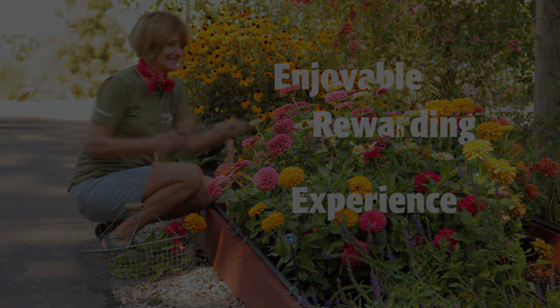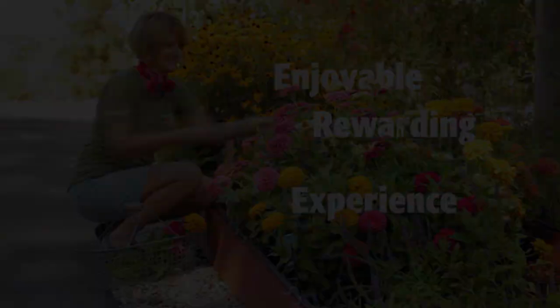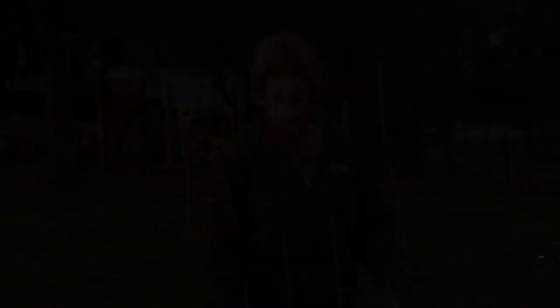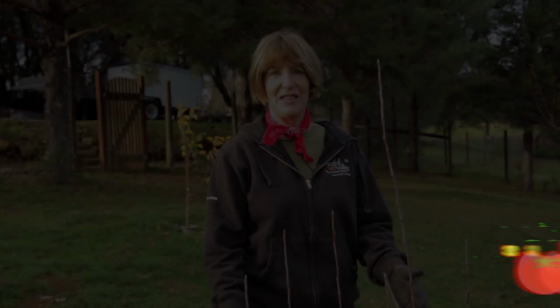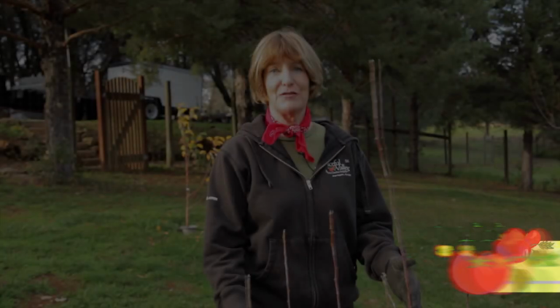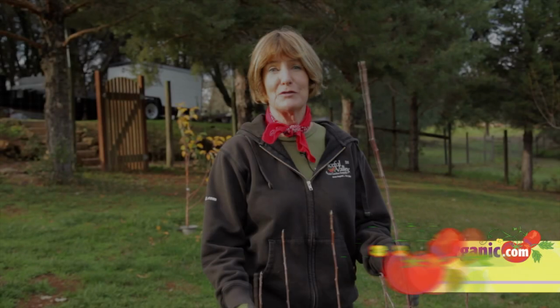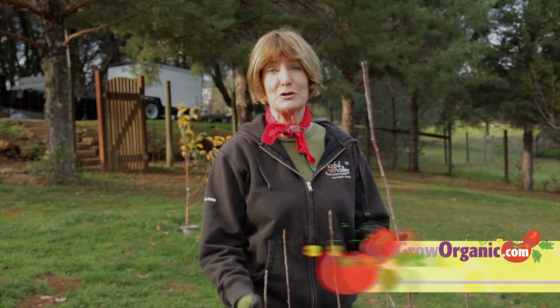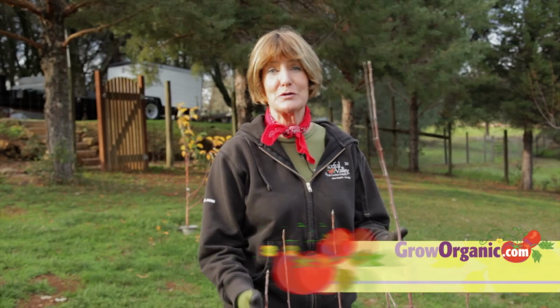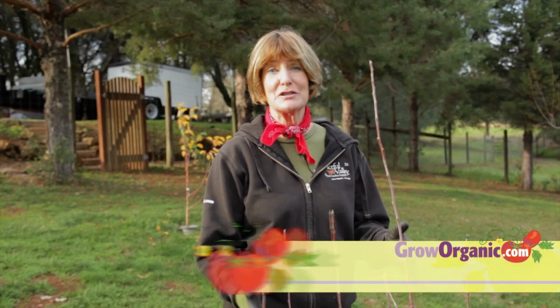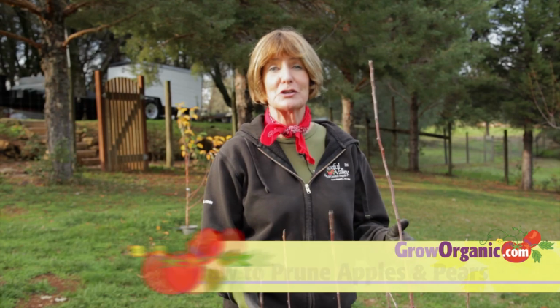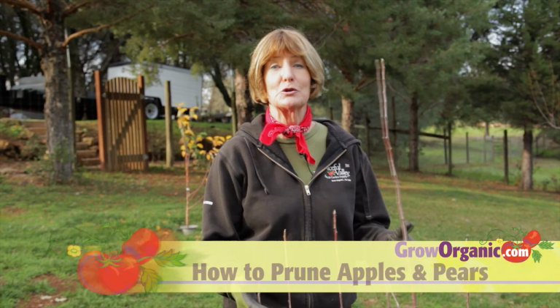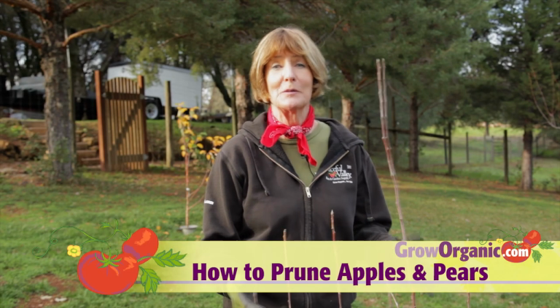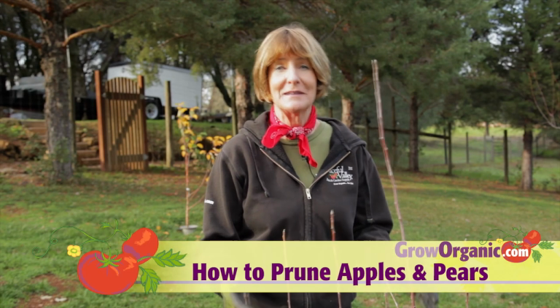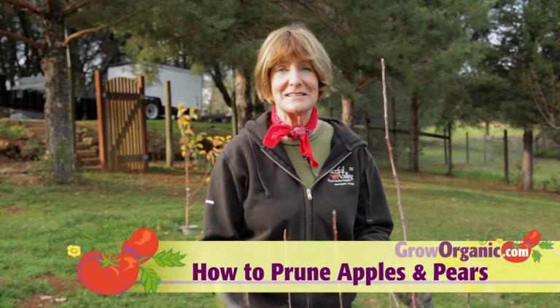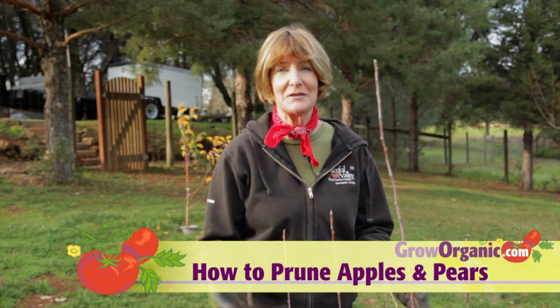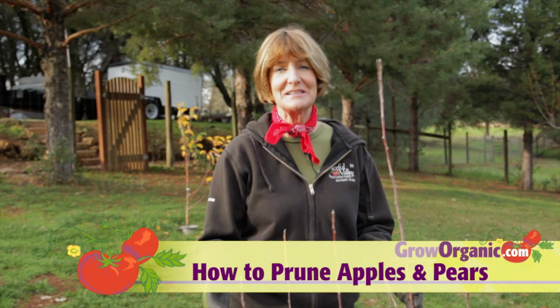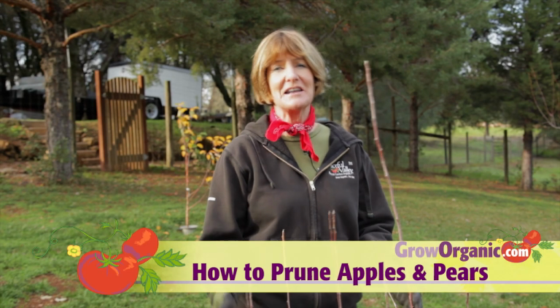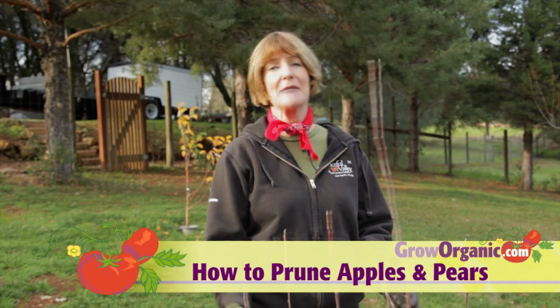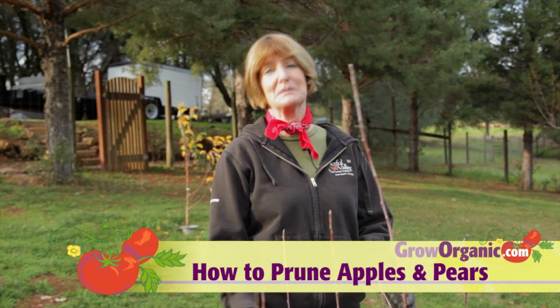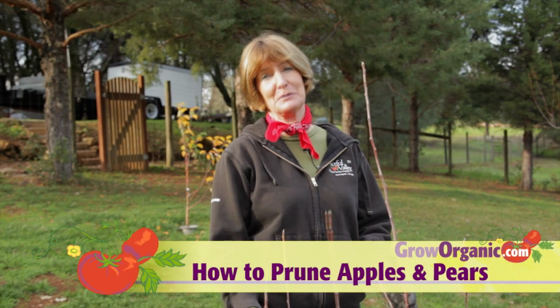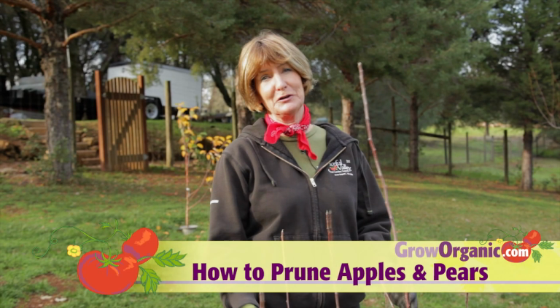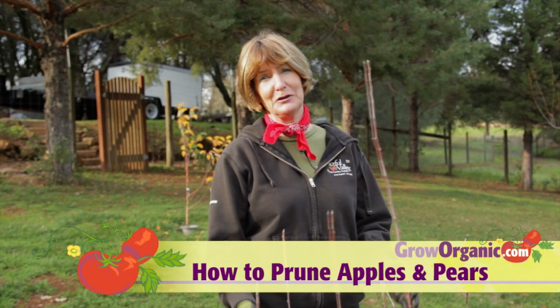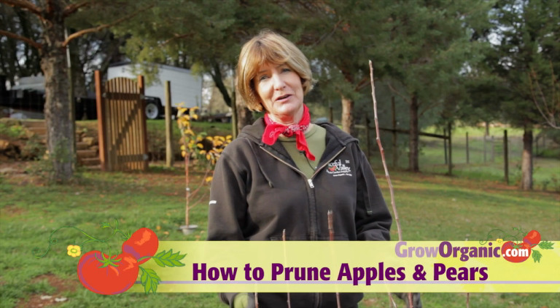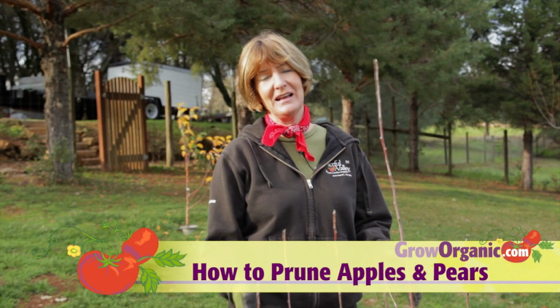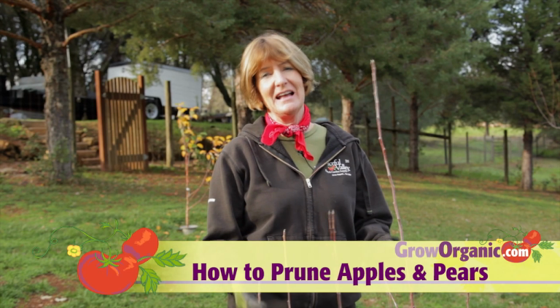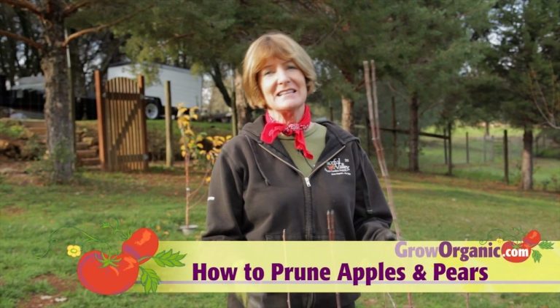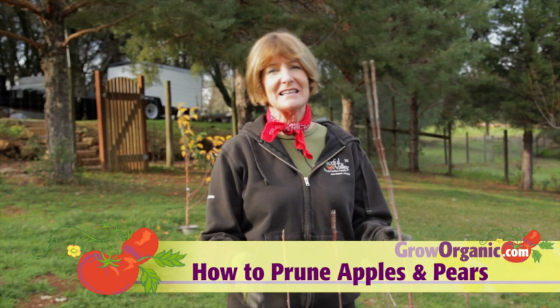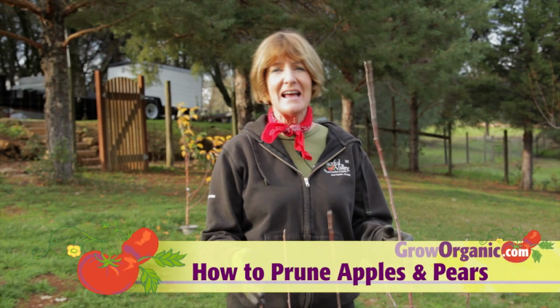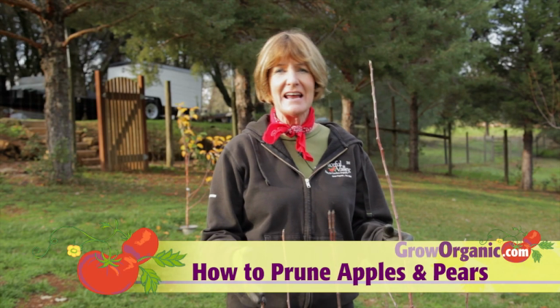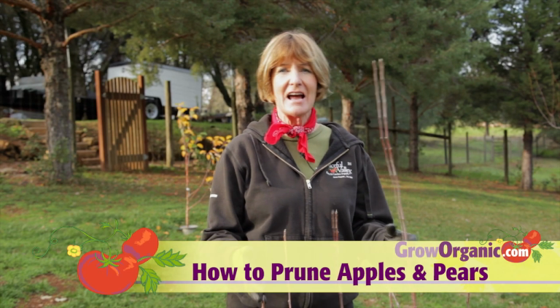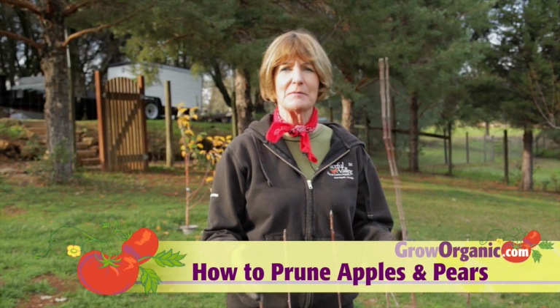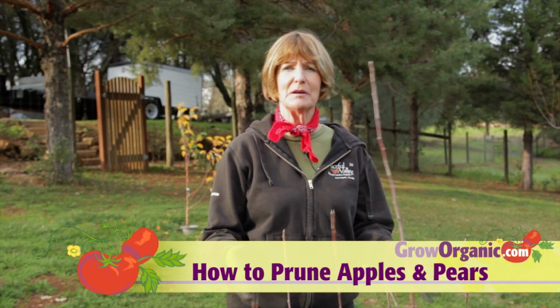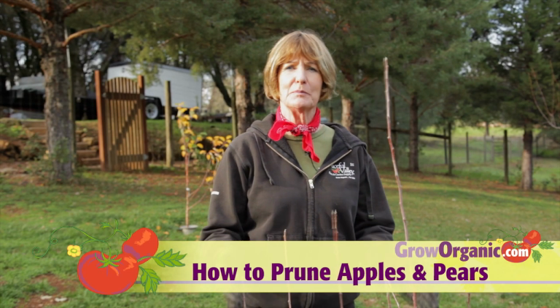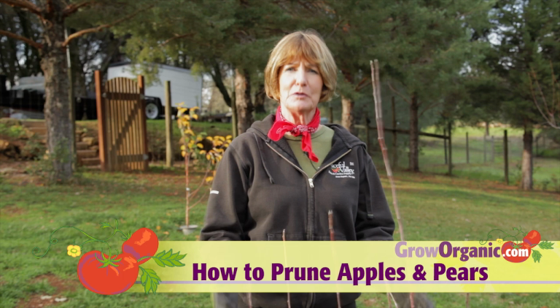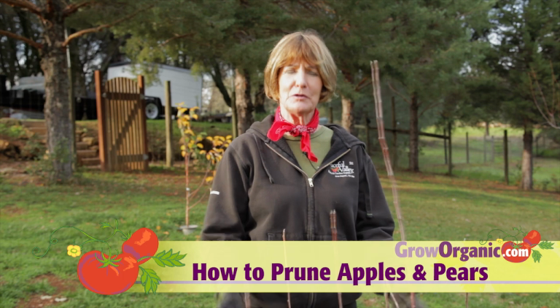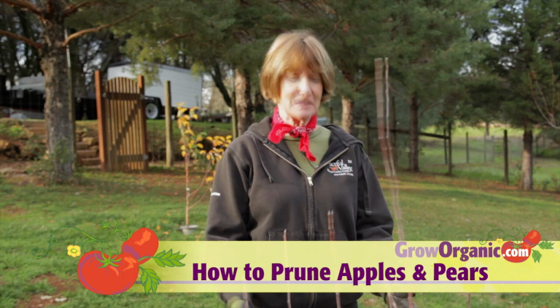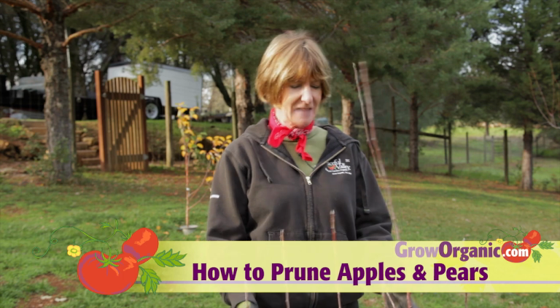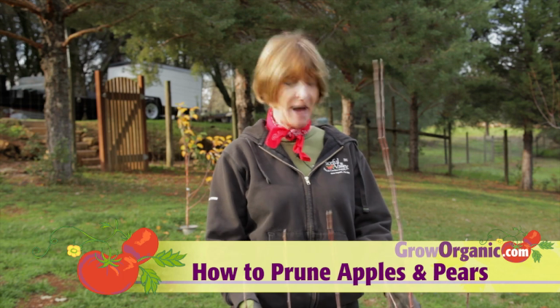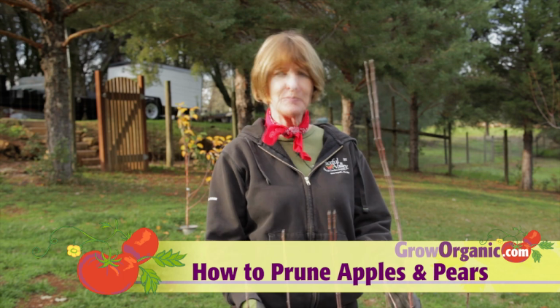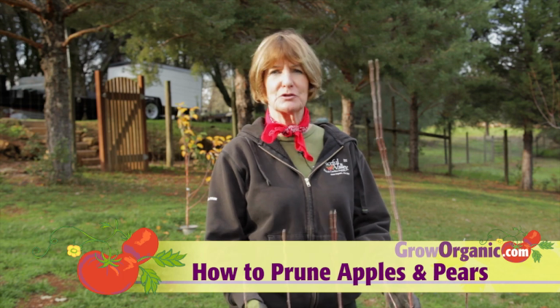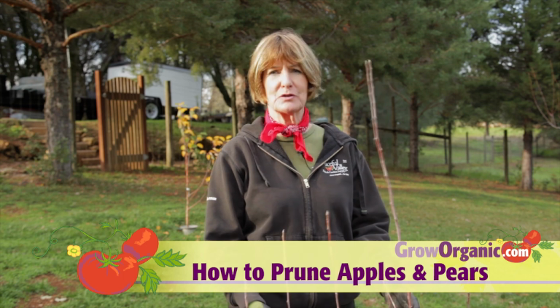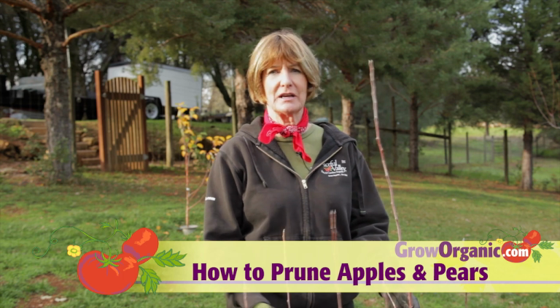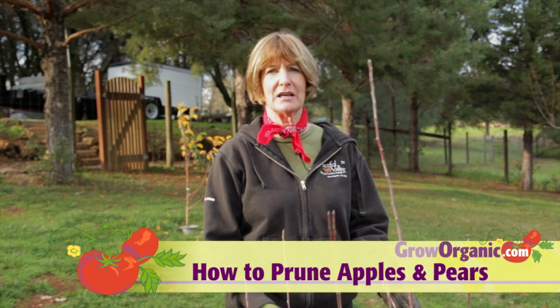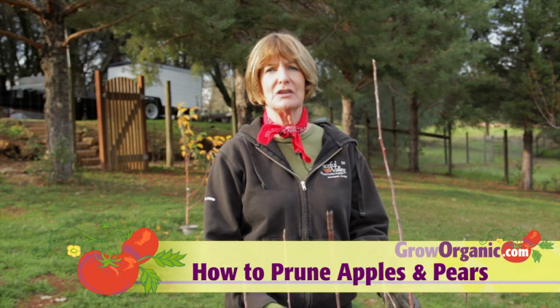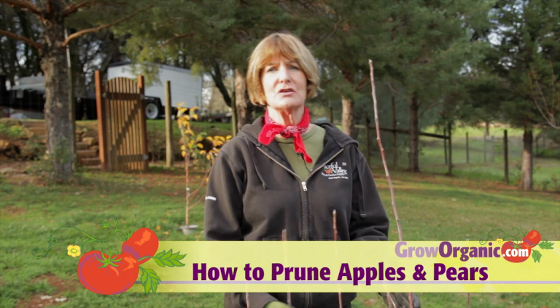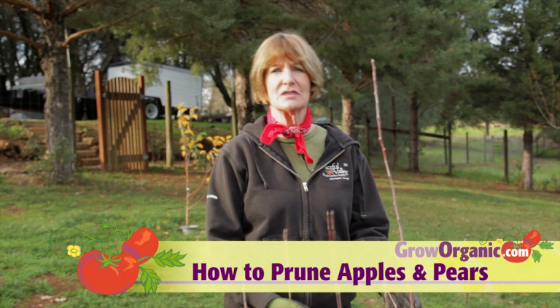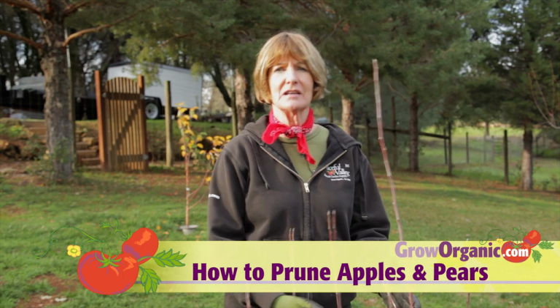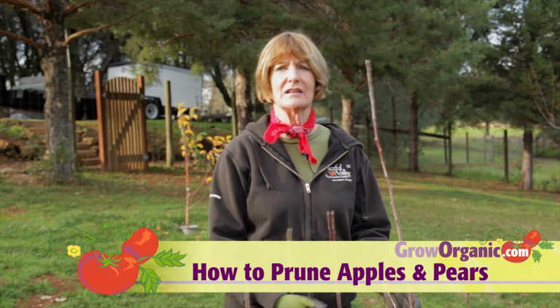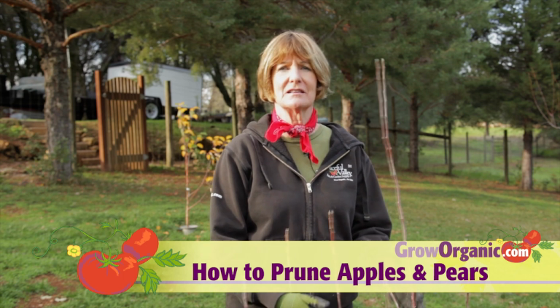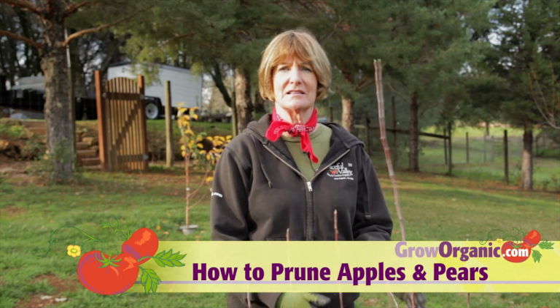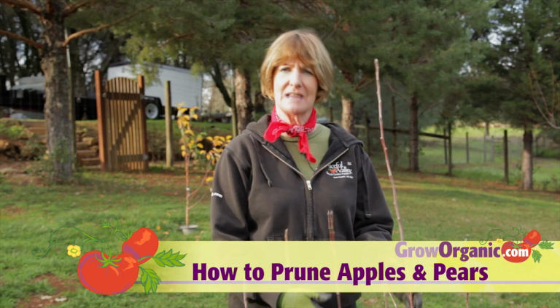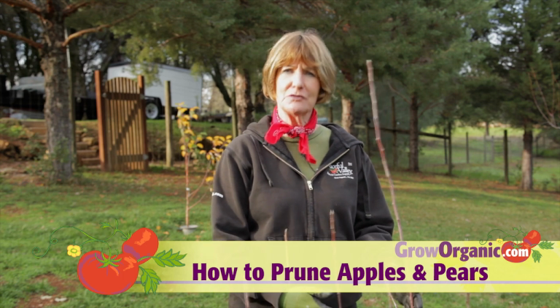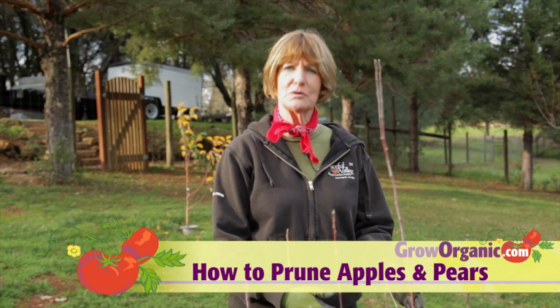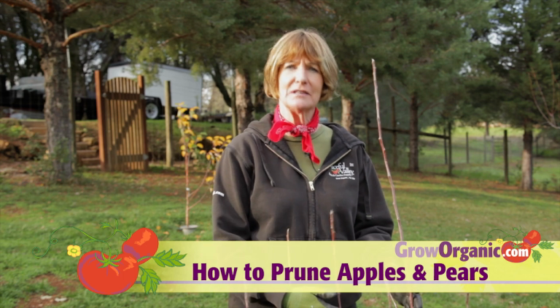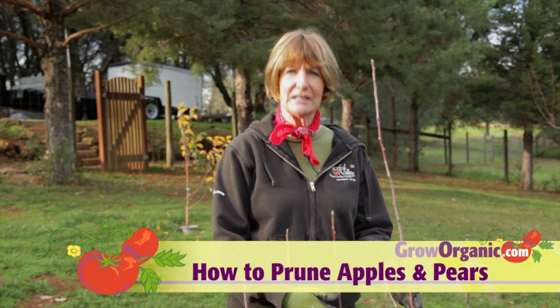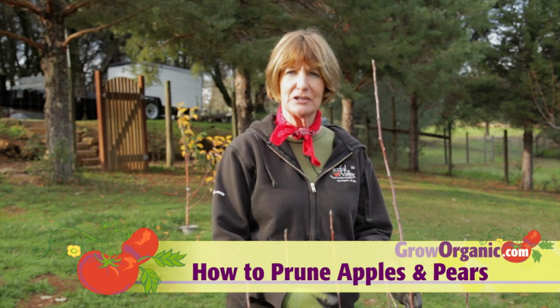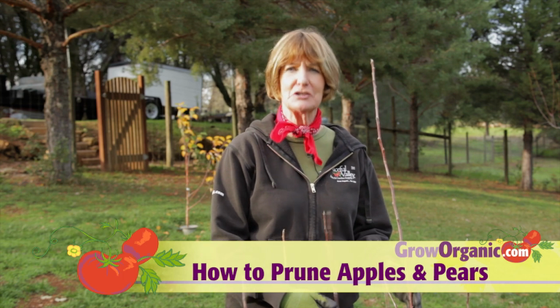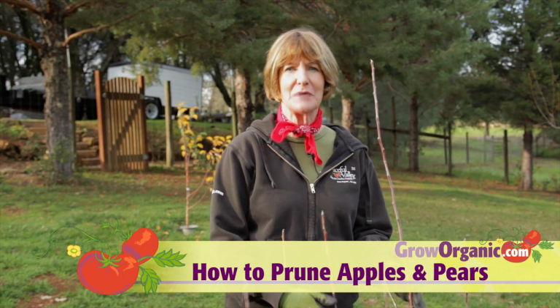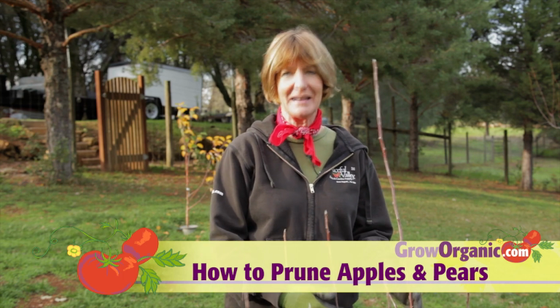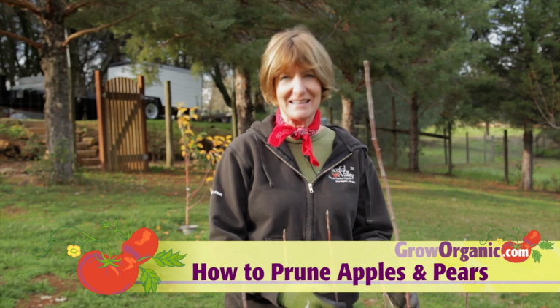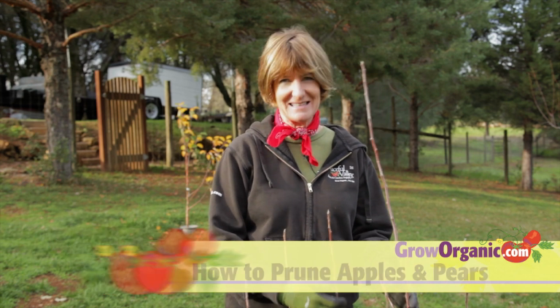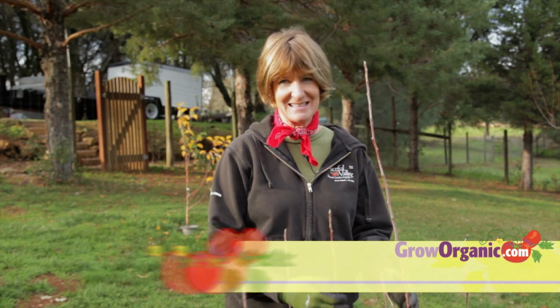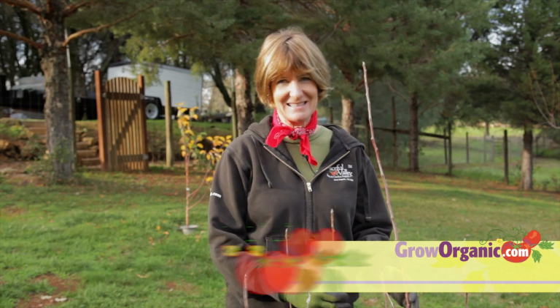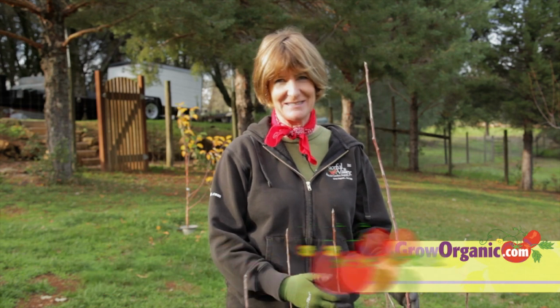The fruit trees are dormant, so it's time to prune. Today, I'm going to prune this apple tree using the Central Leader training system.